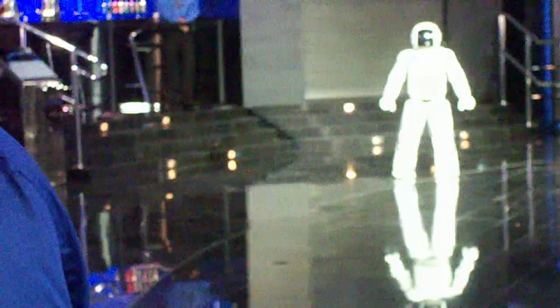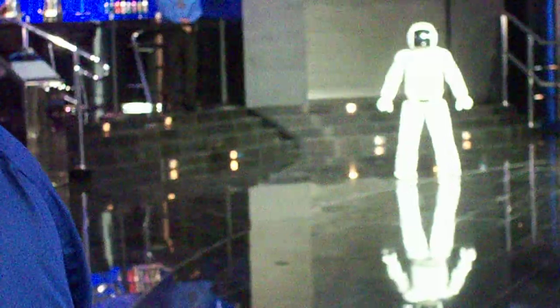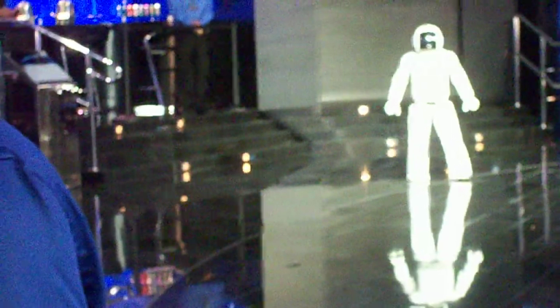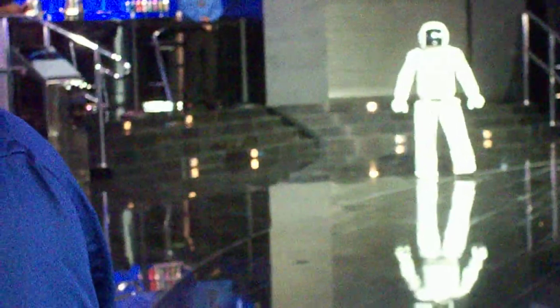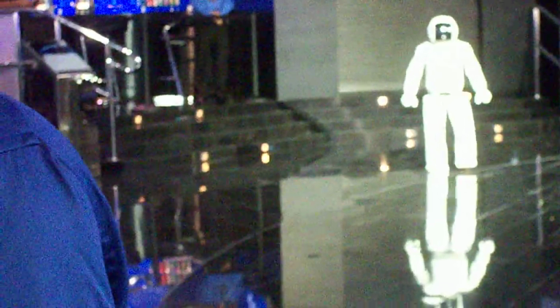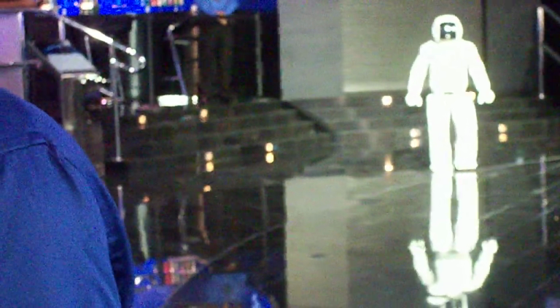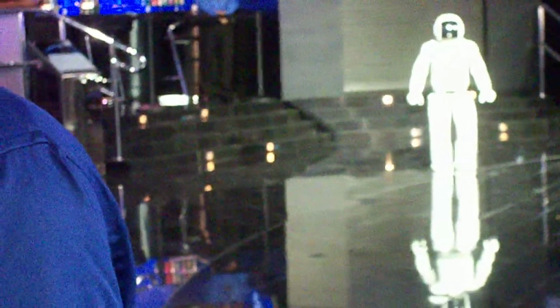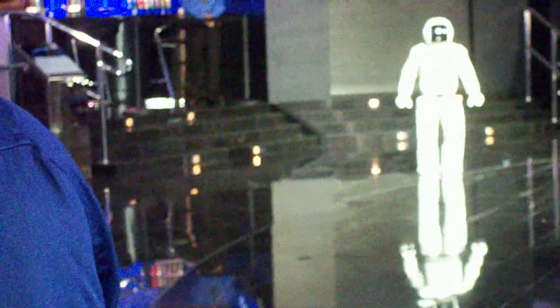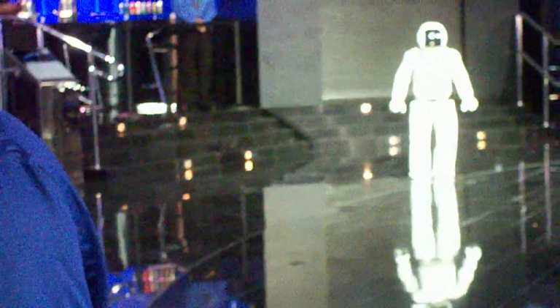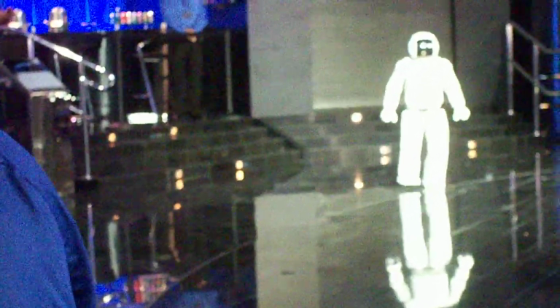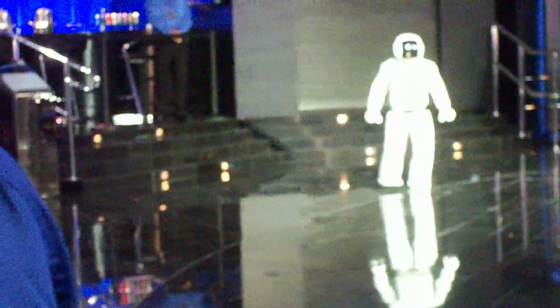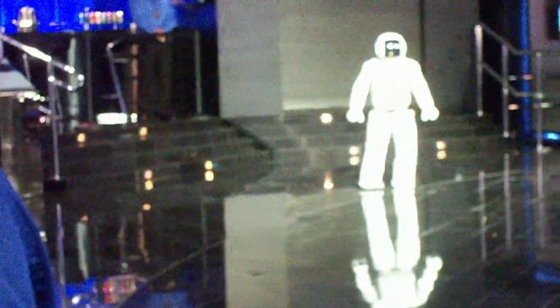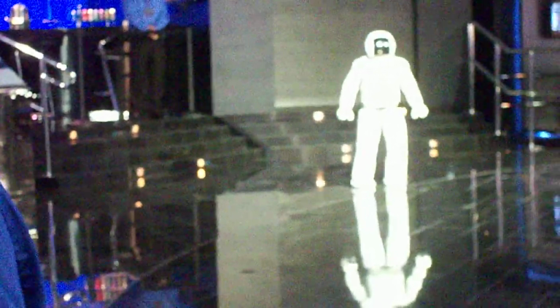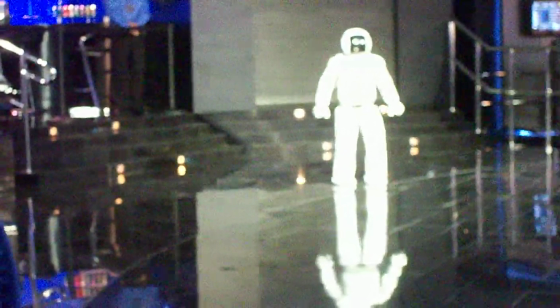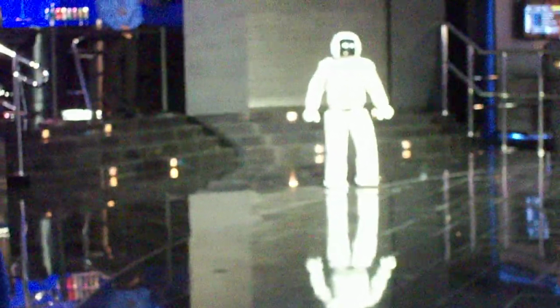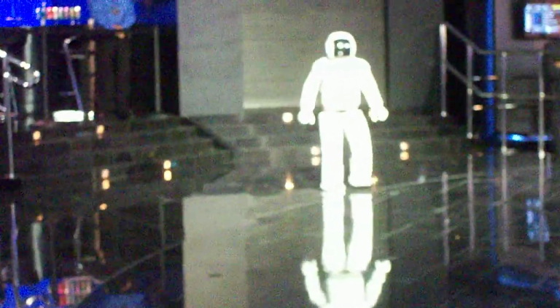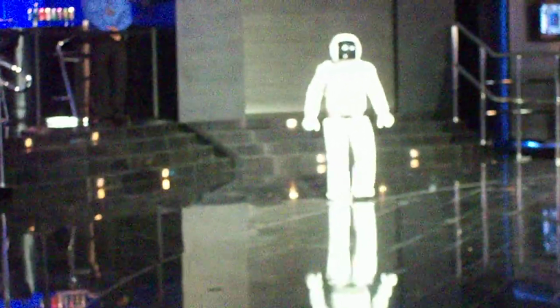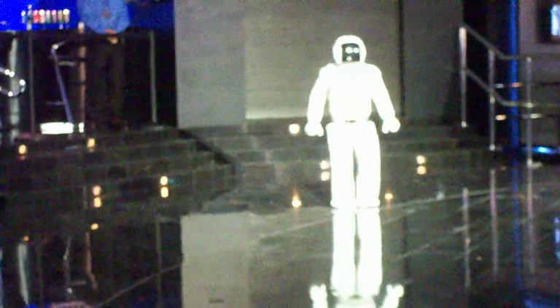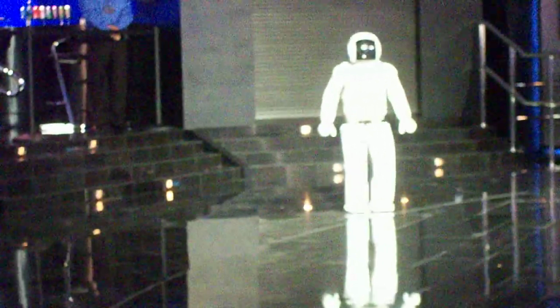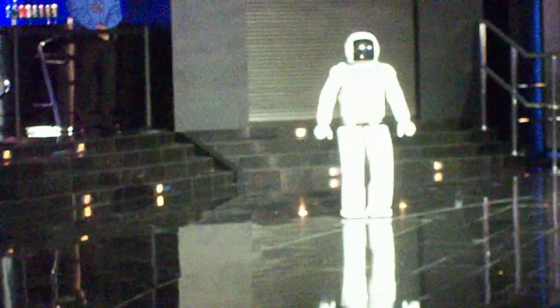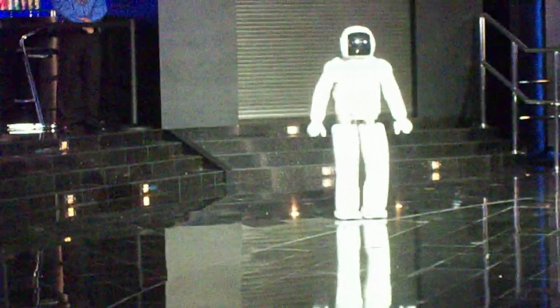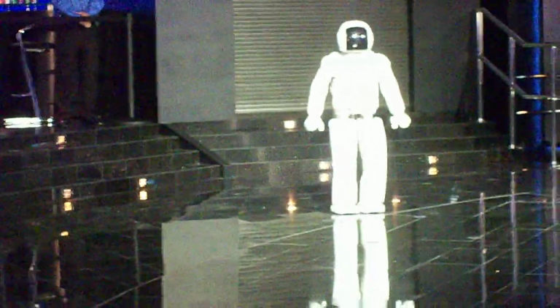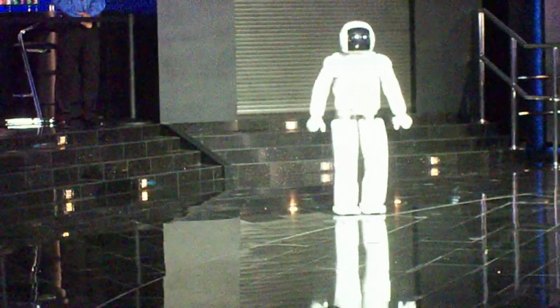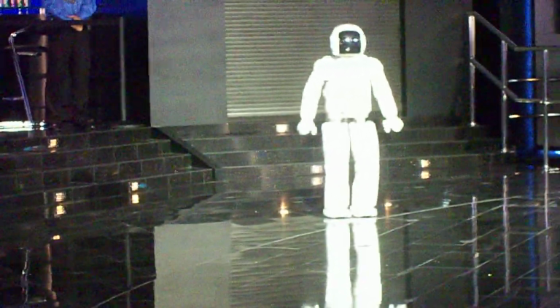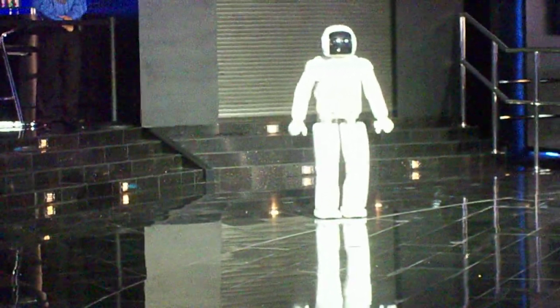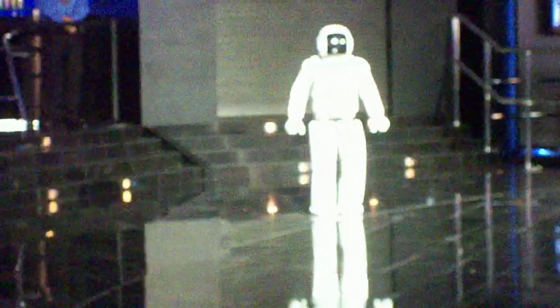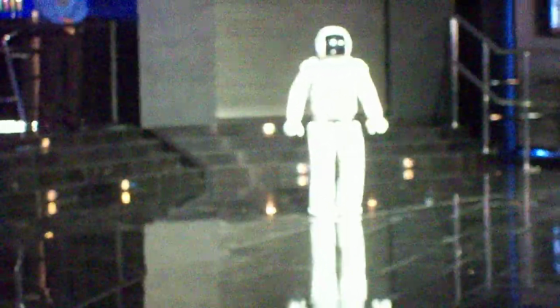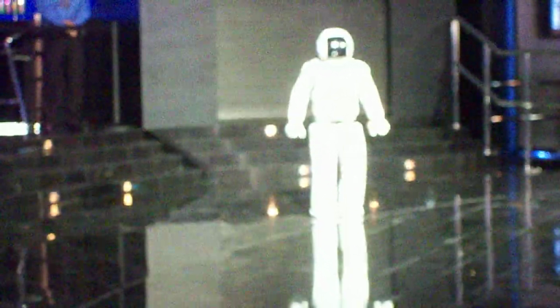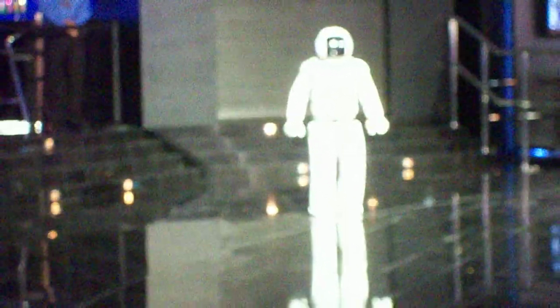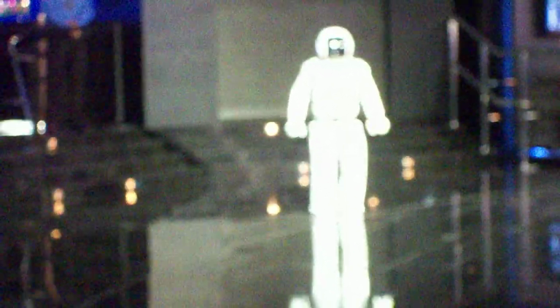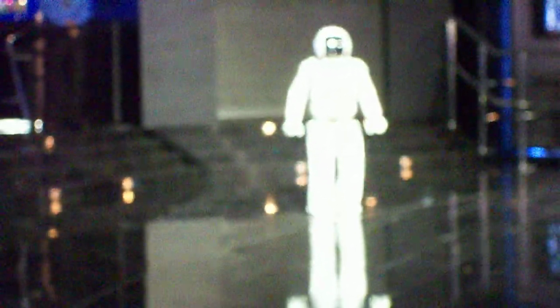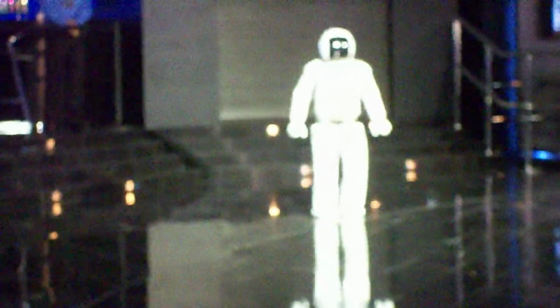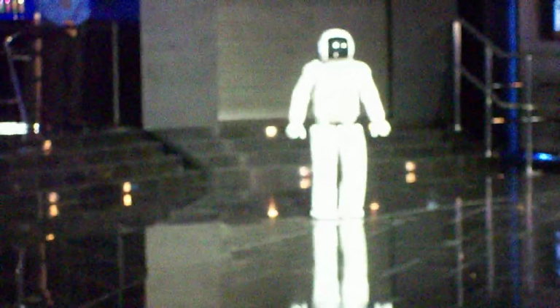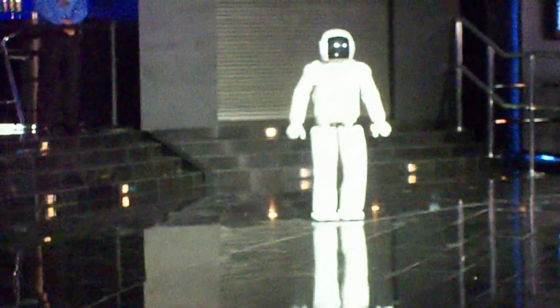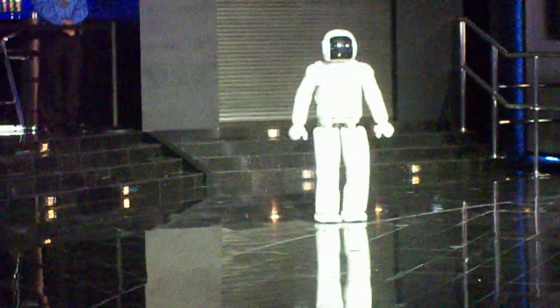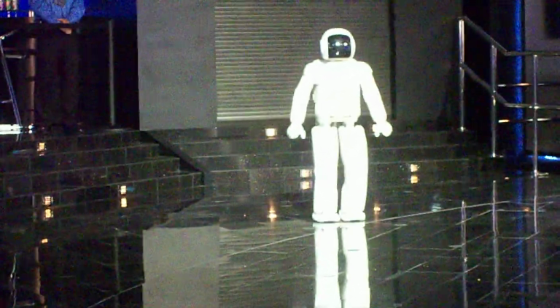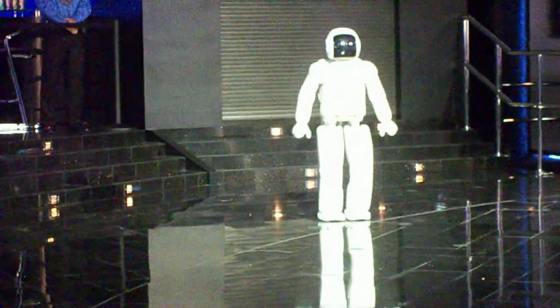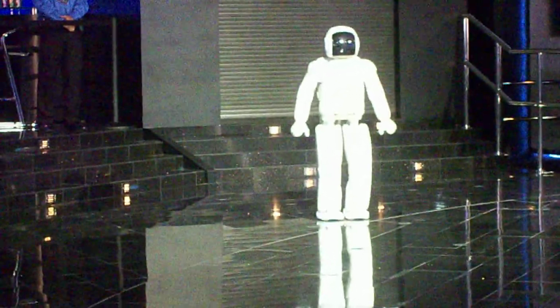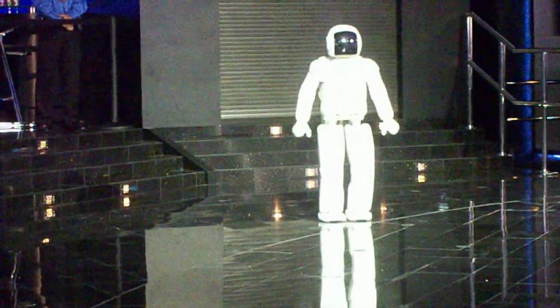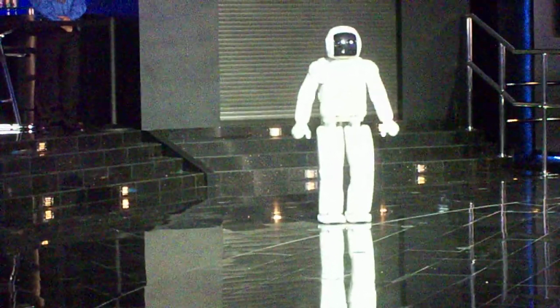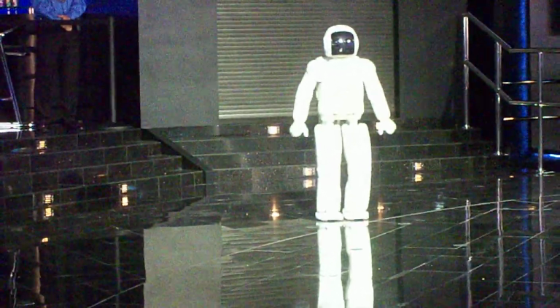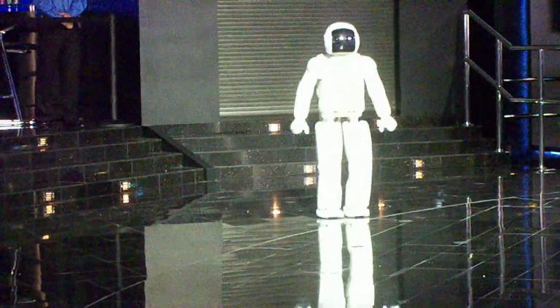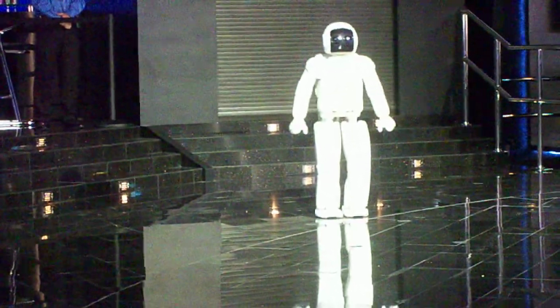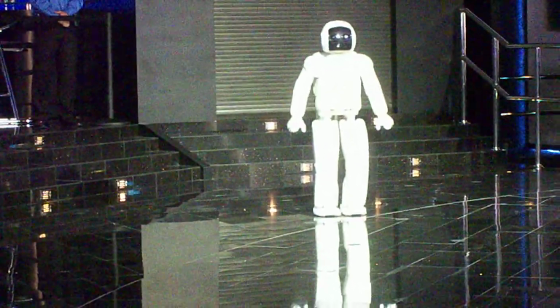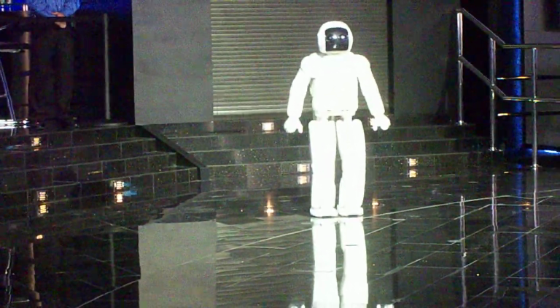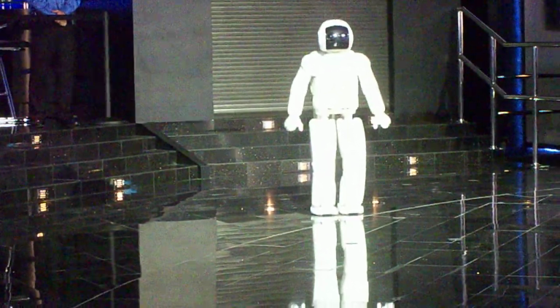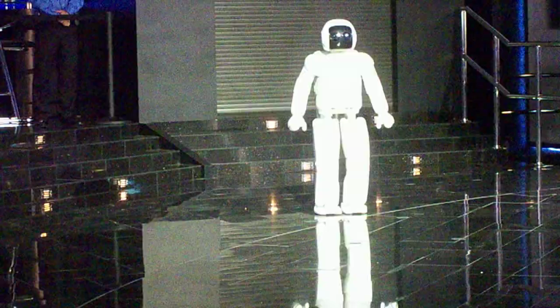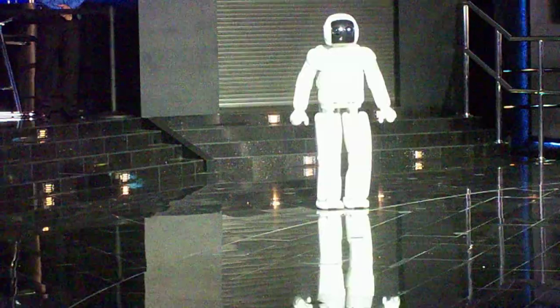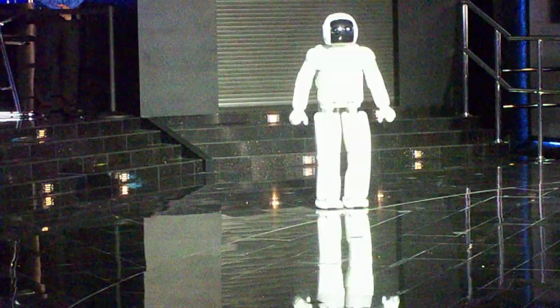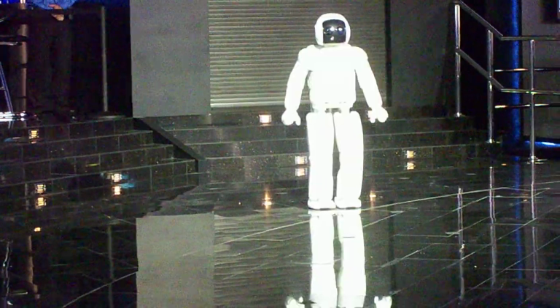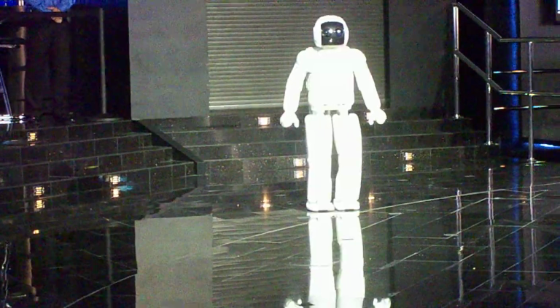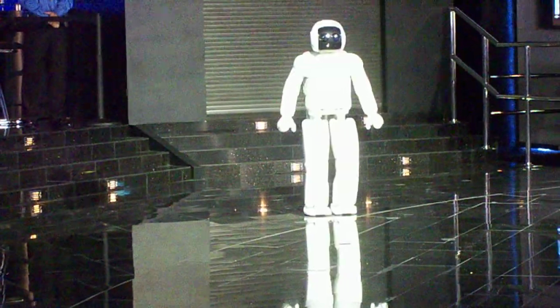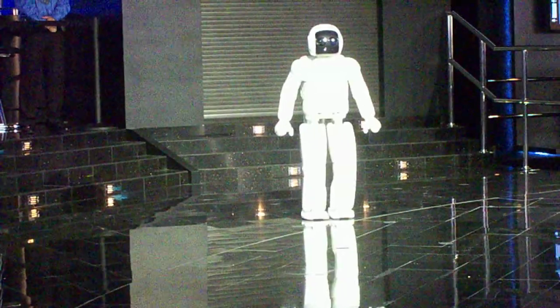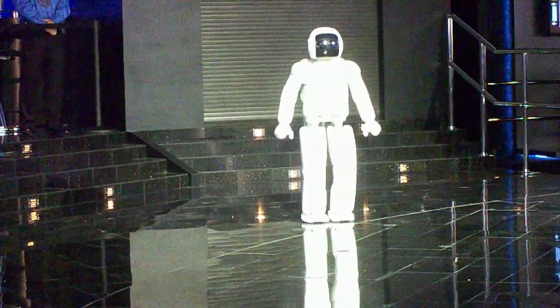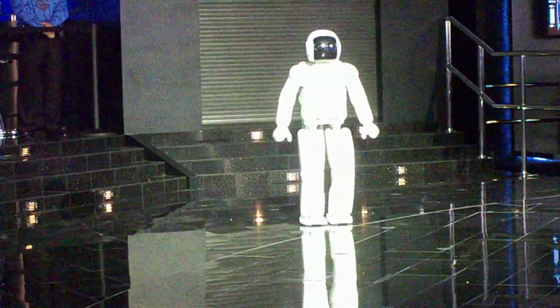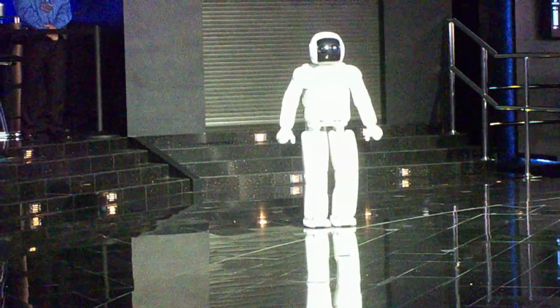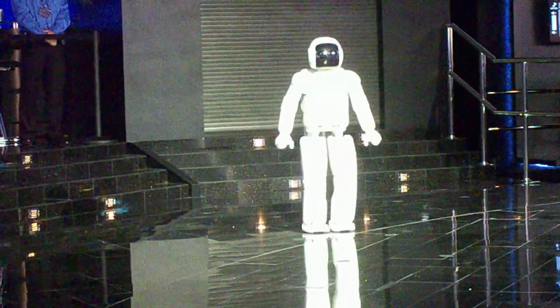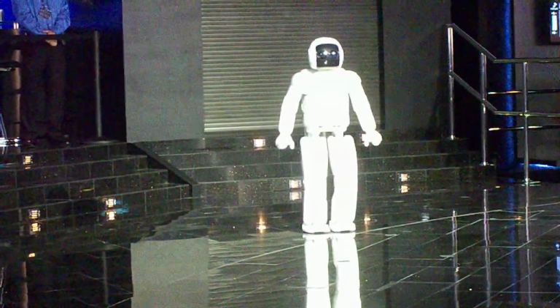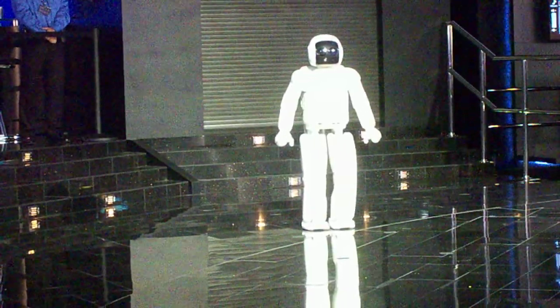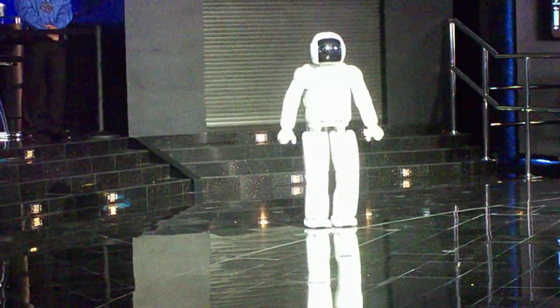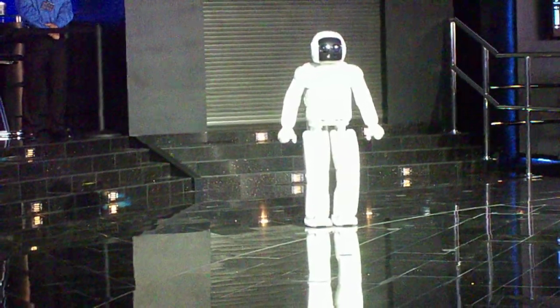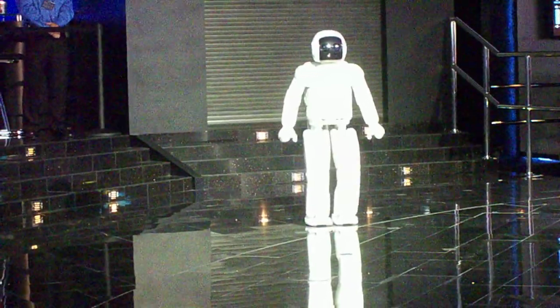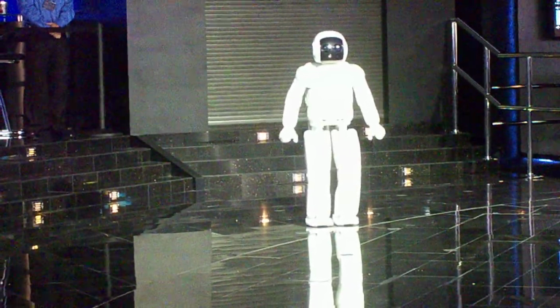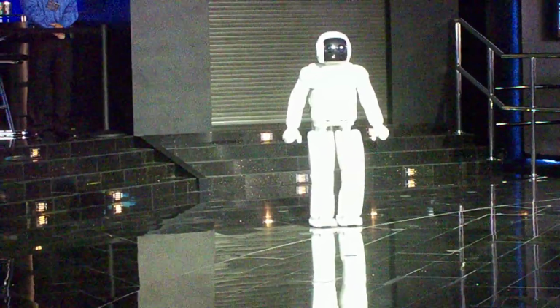Osmo's feet leave the ground for approximately 0.08 seconds. Now that's very similar to that of a running human.